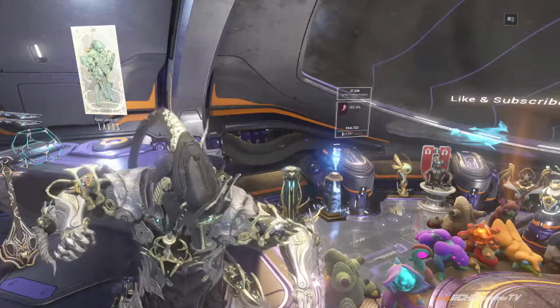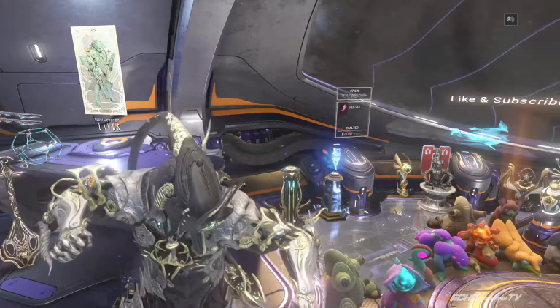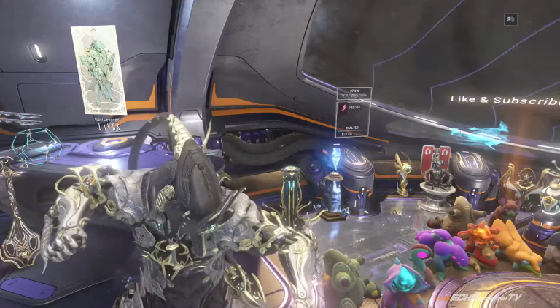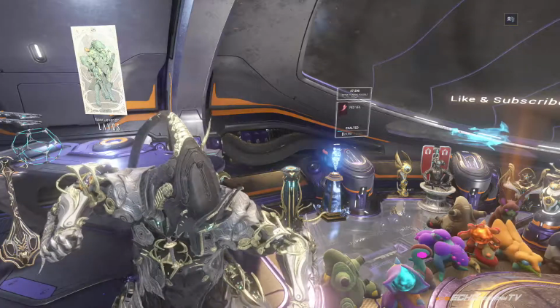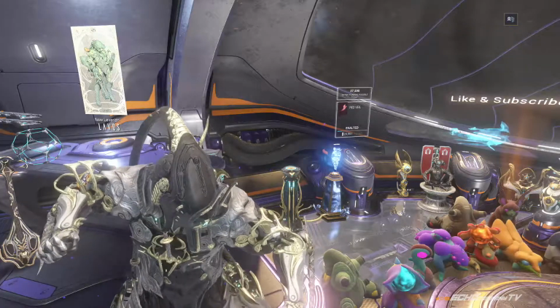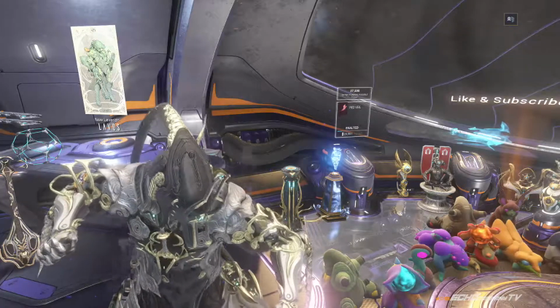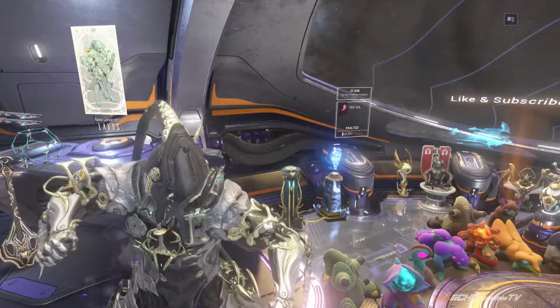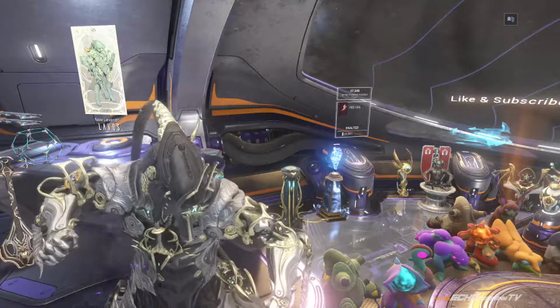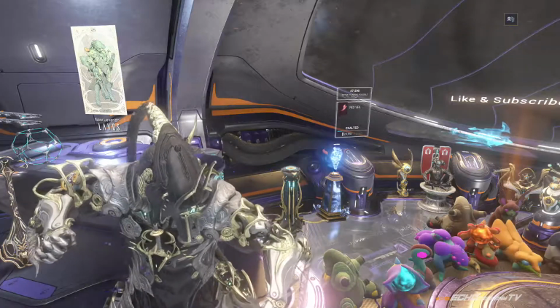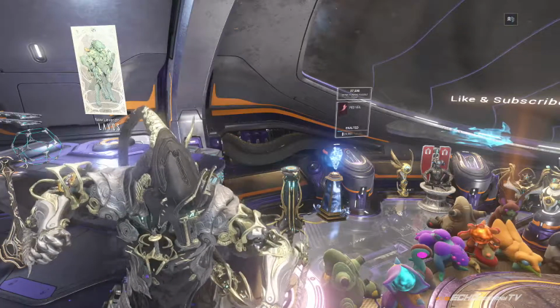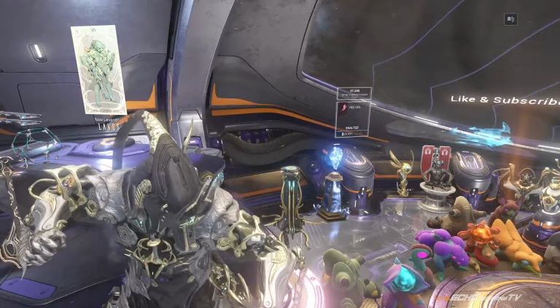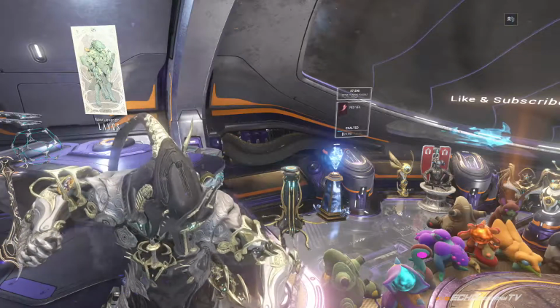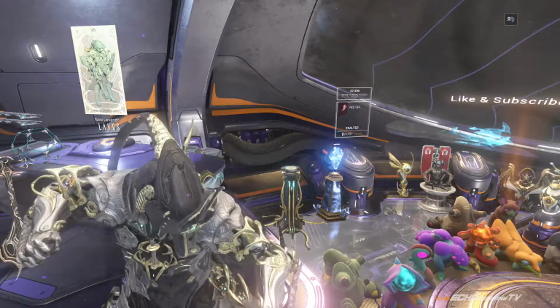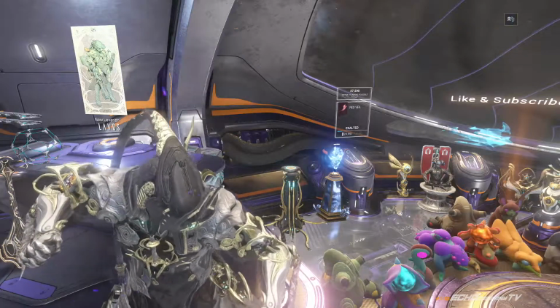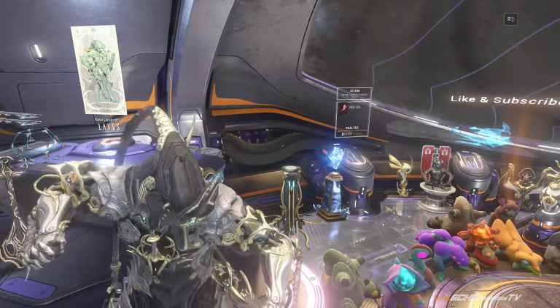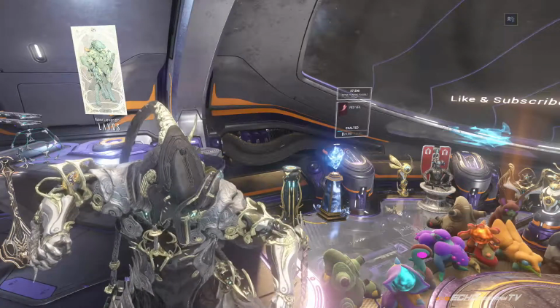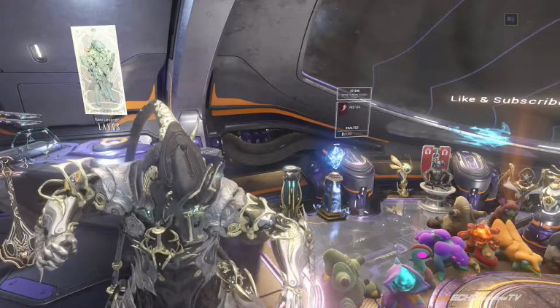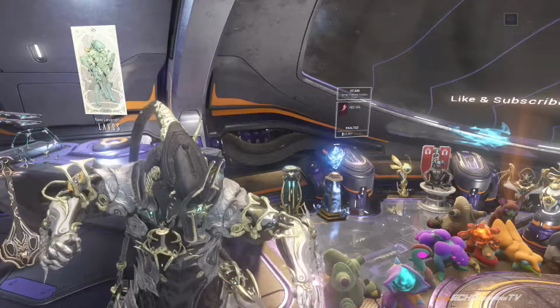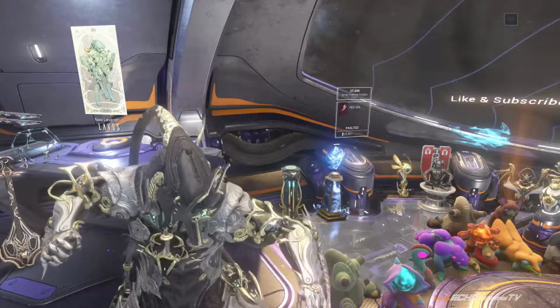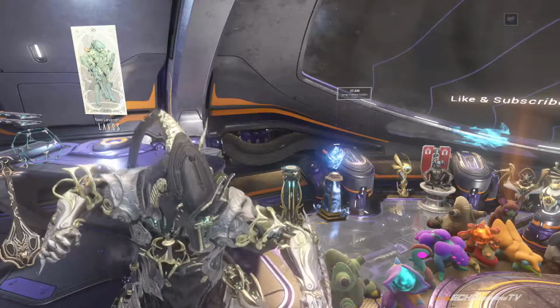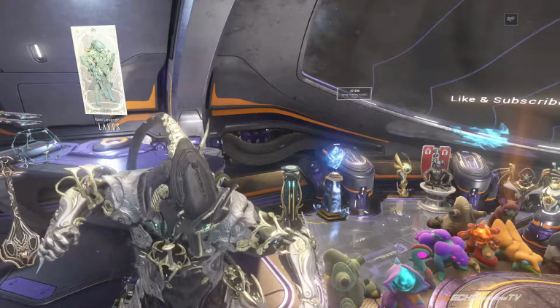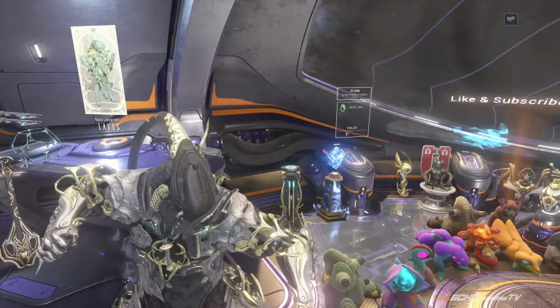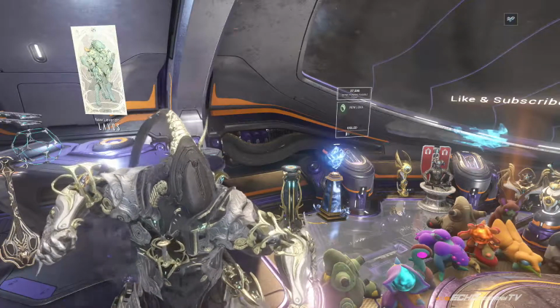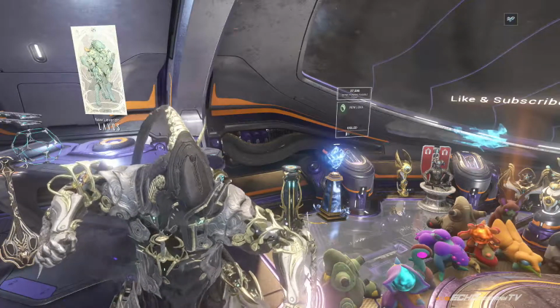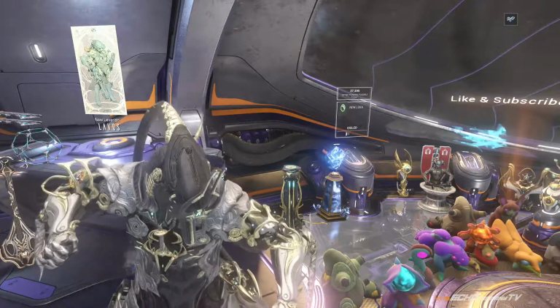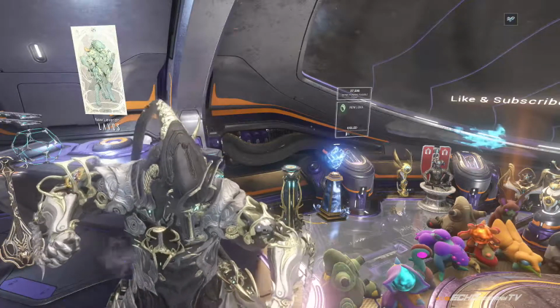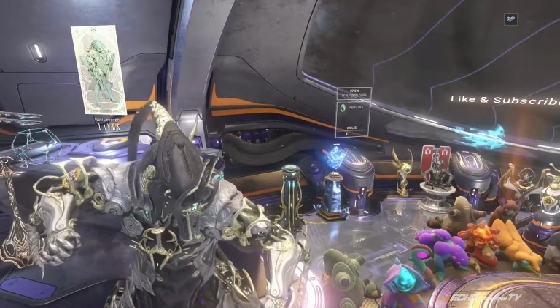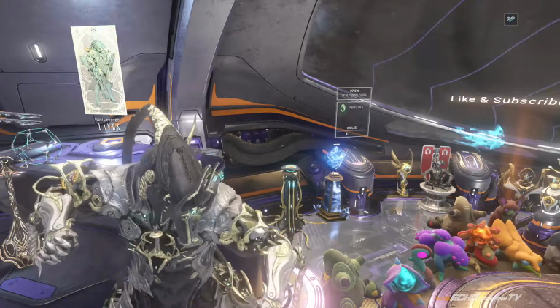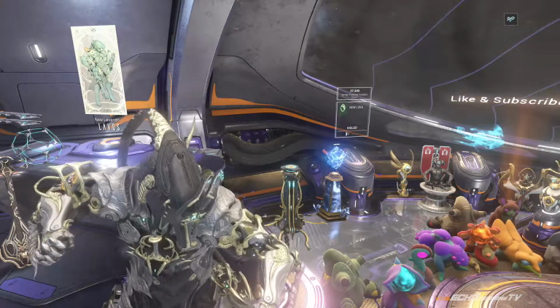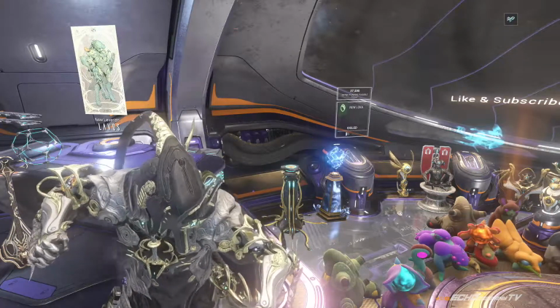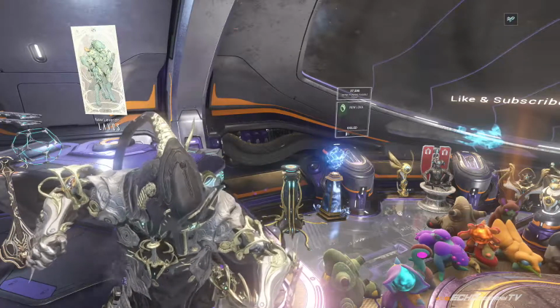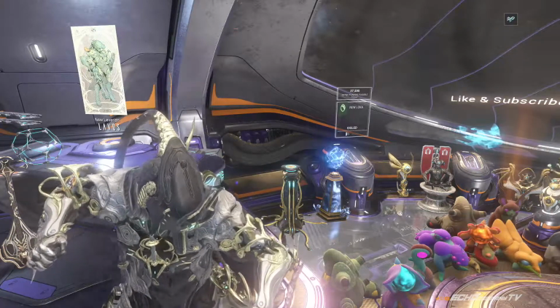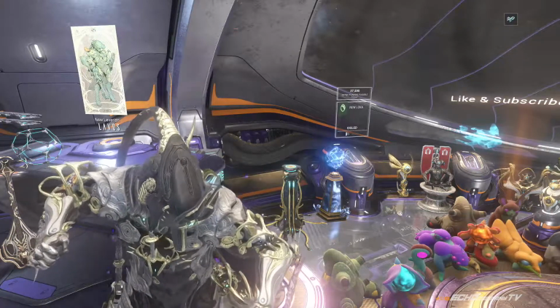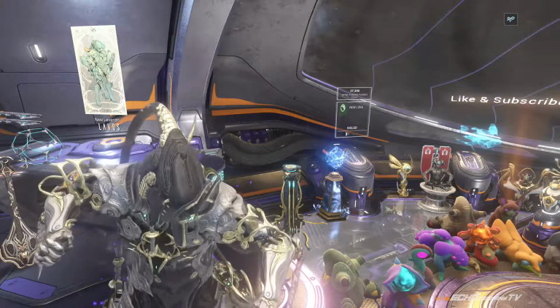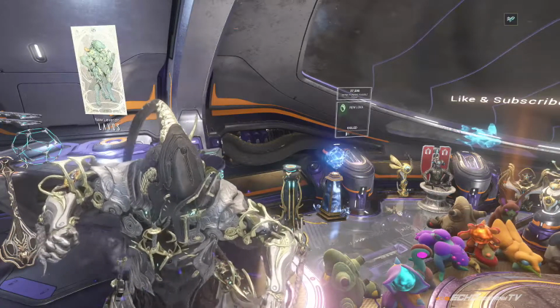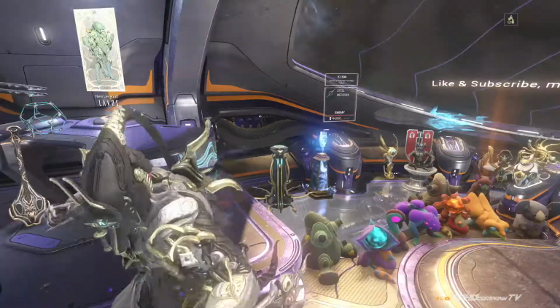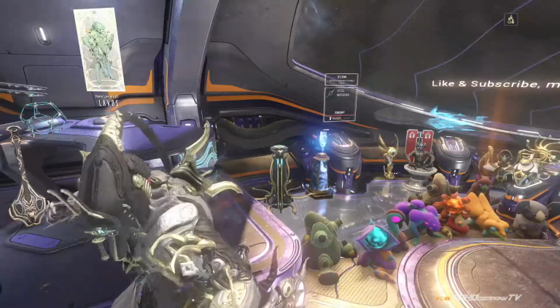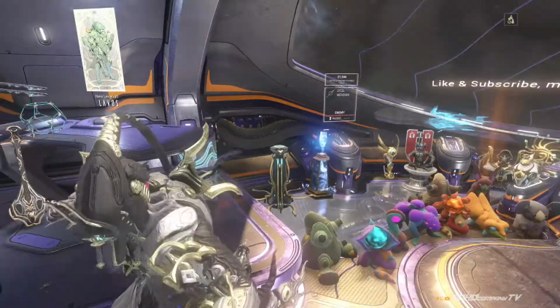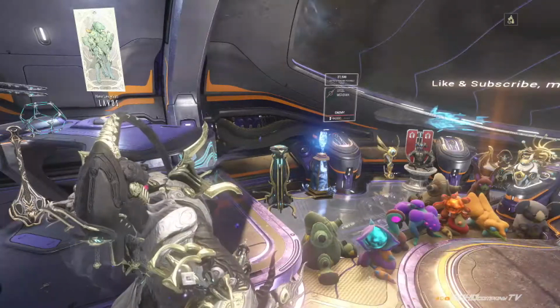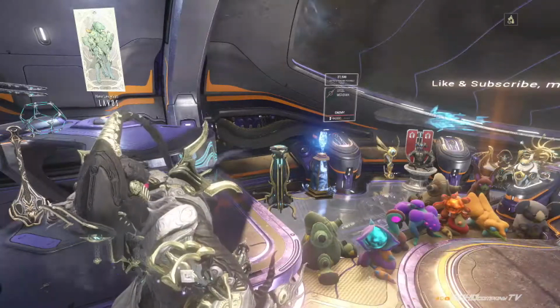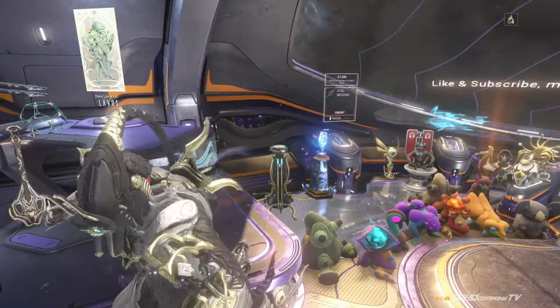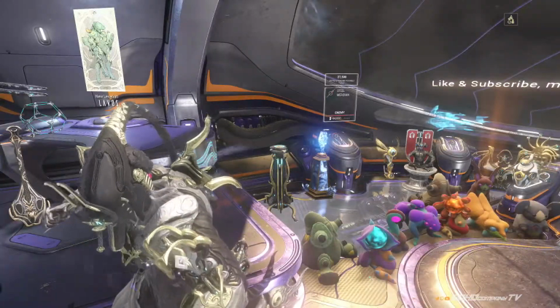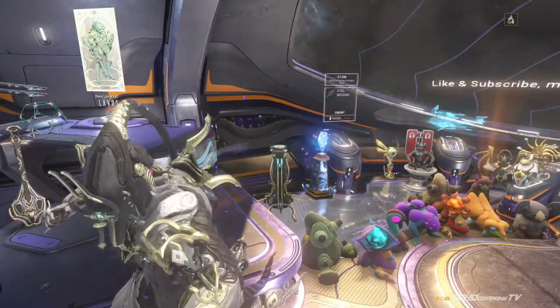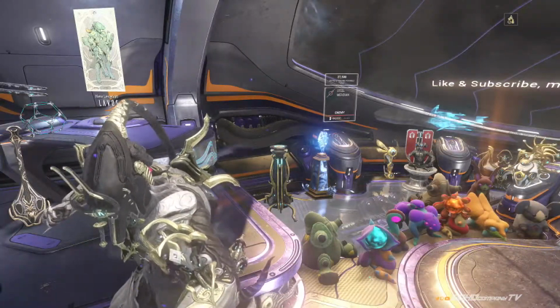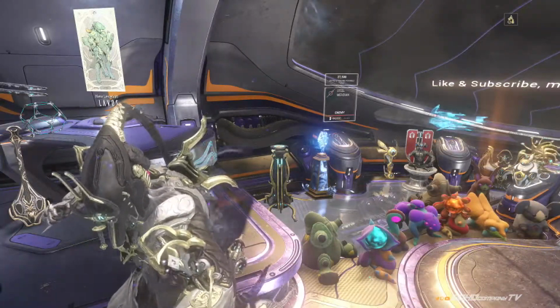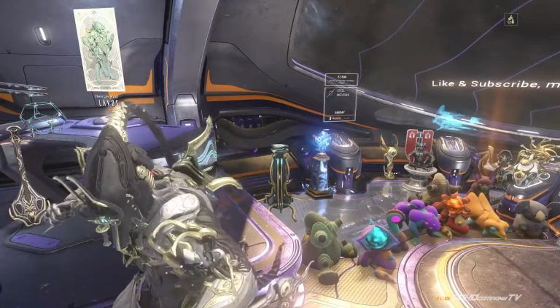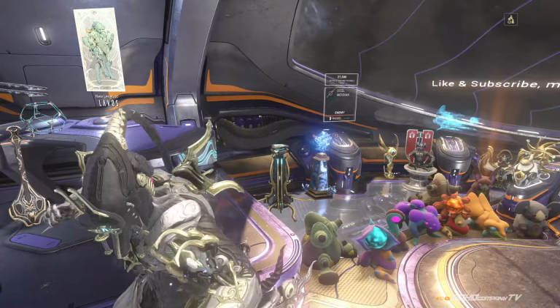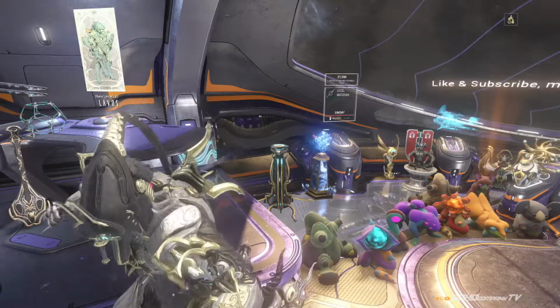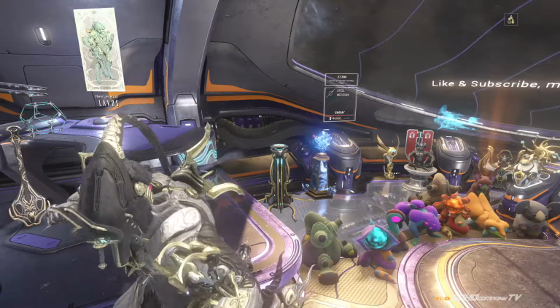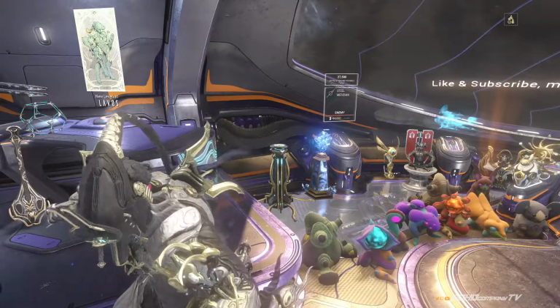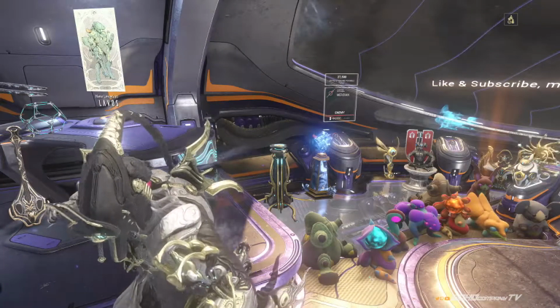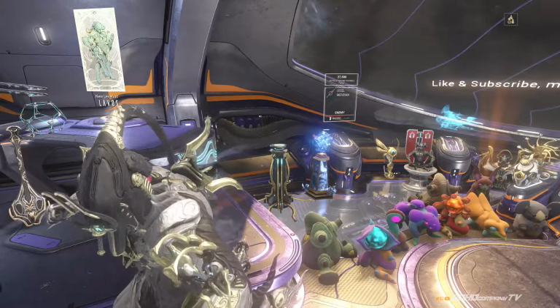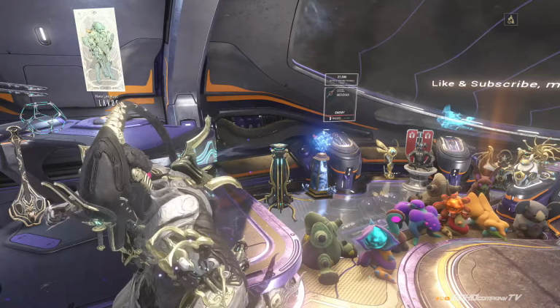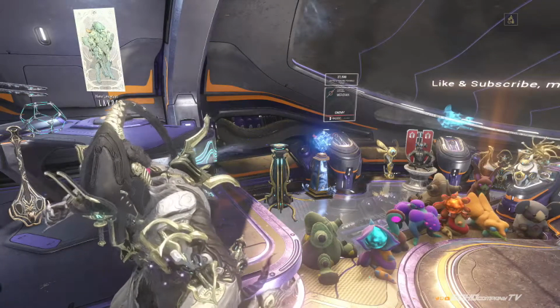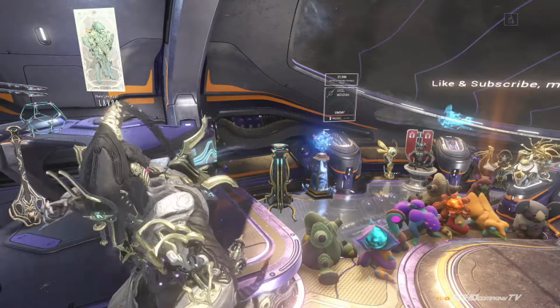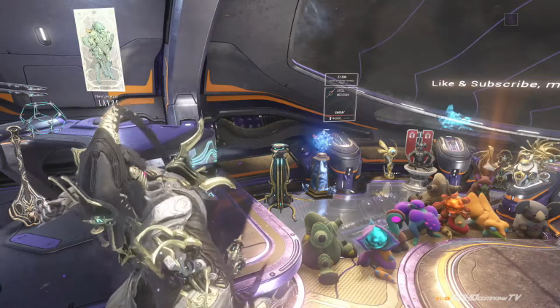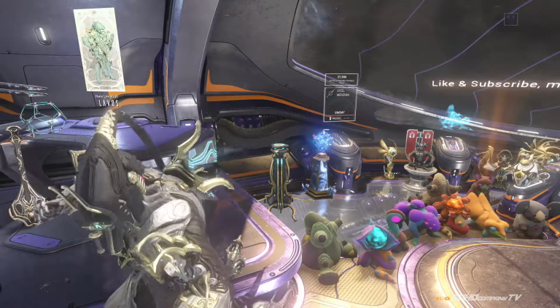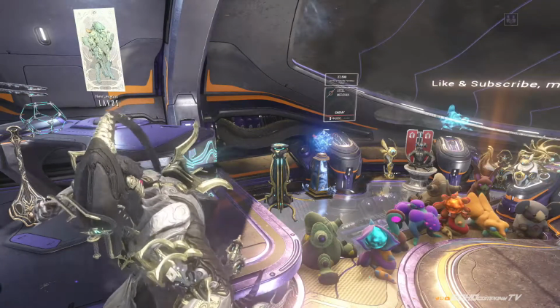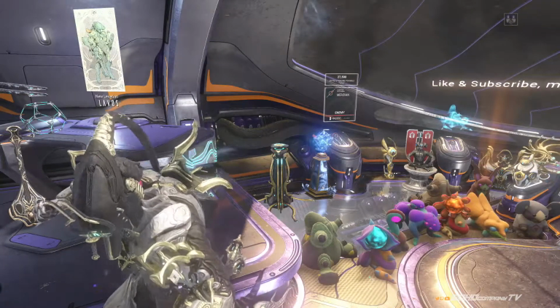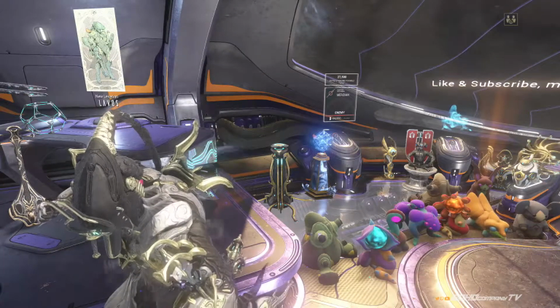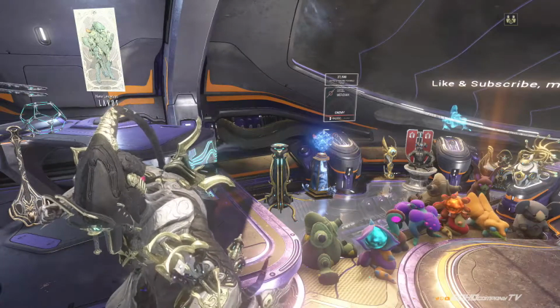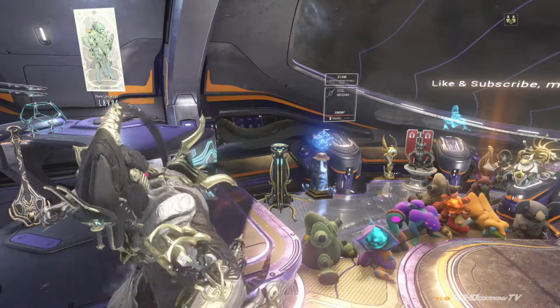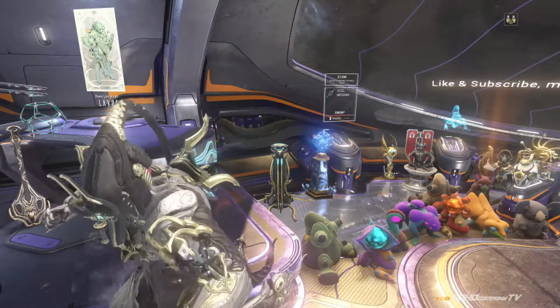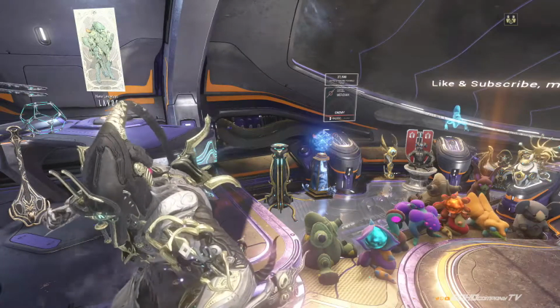The decoration you can place in your orbiter. The key itself, once you purchase it, will grant you access by interacting with this decoration.